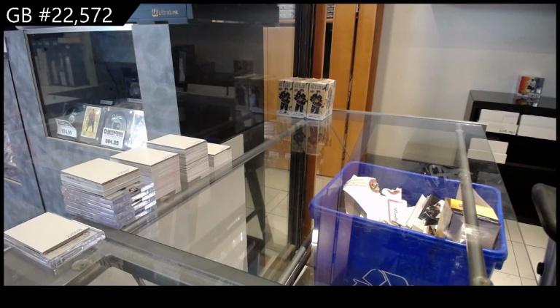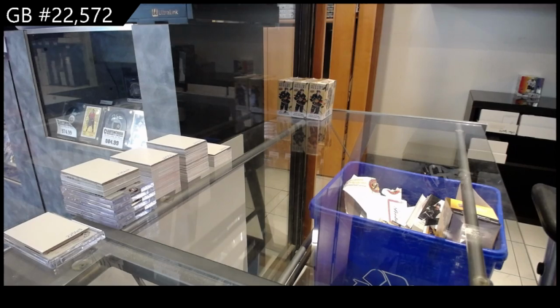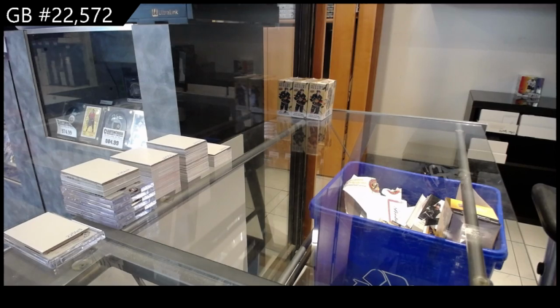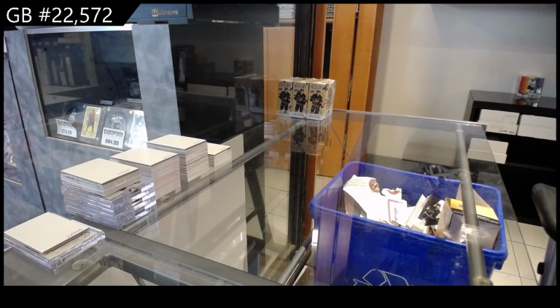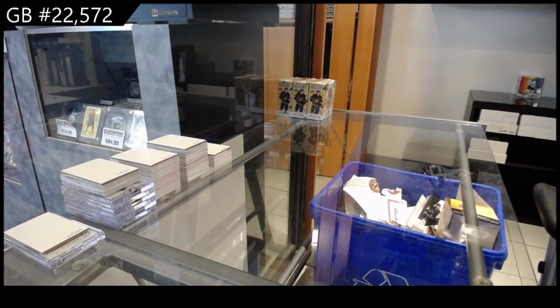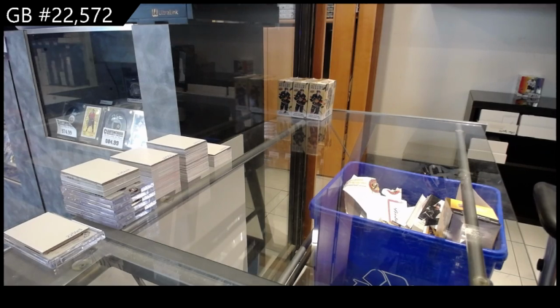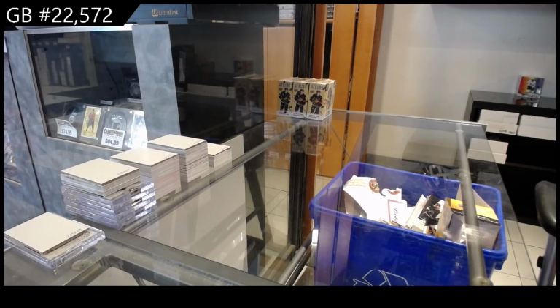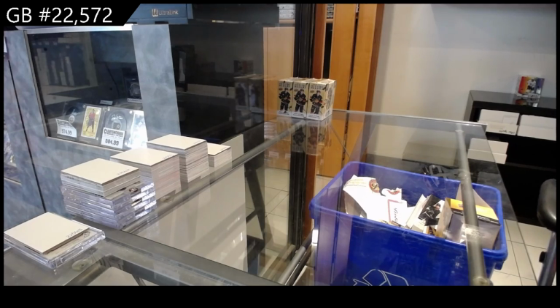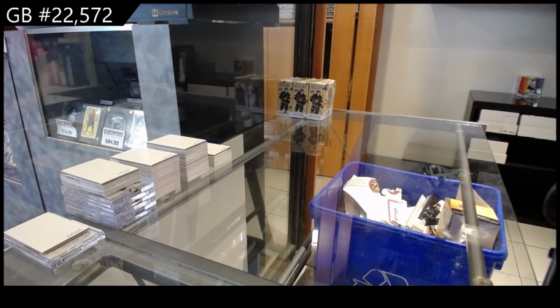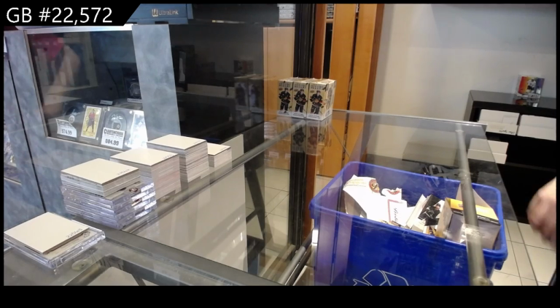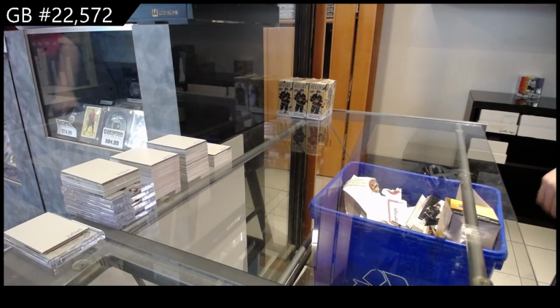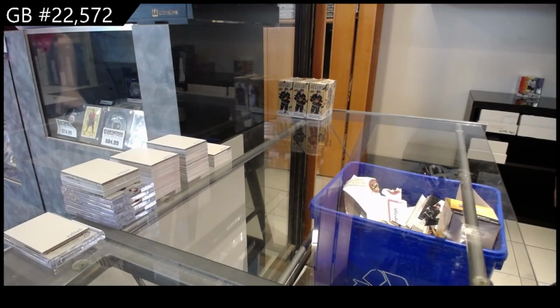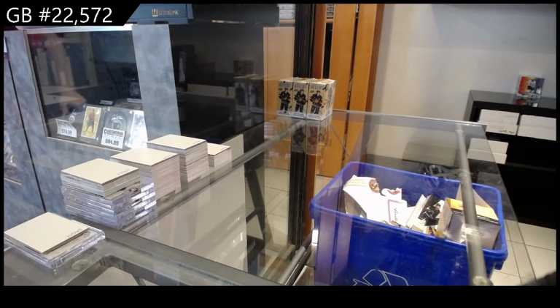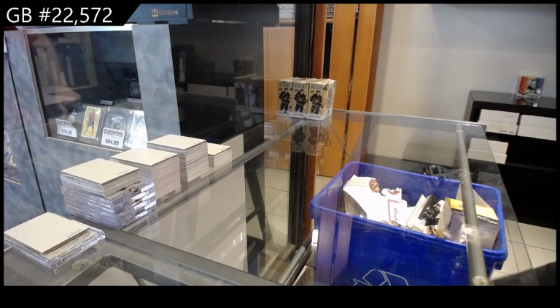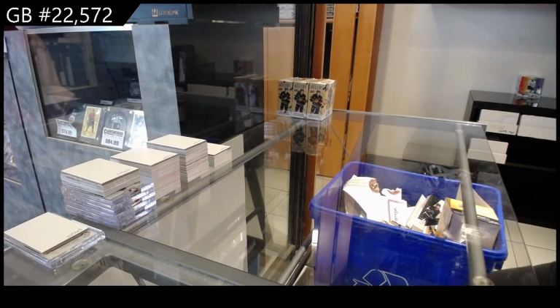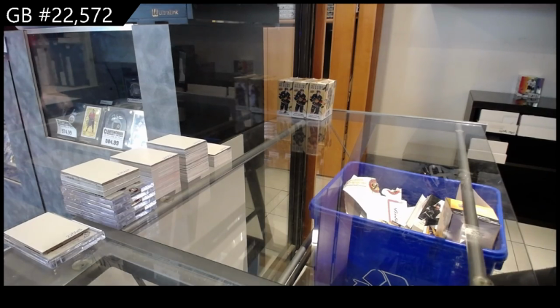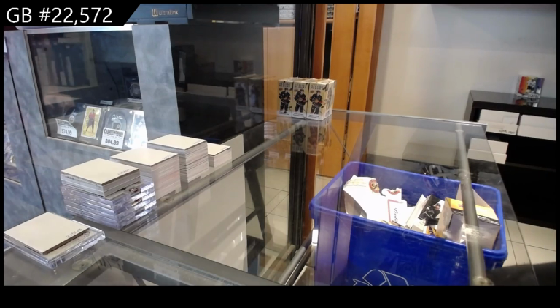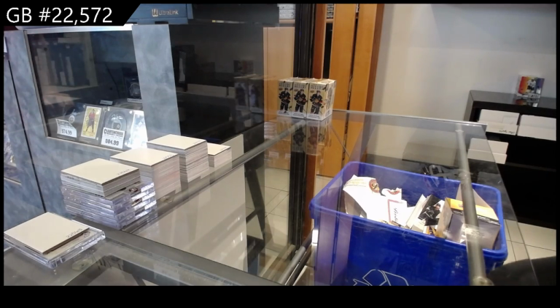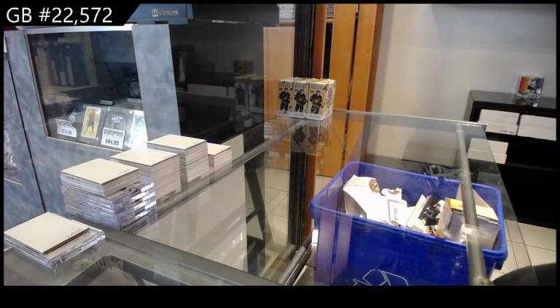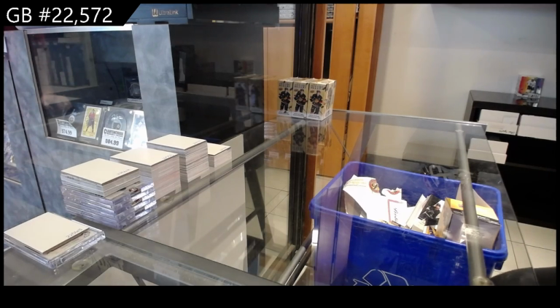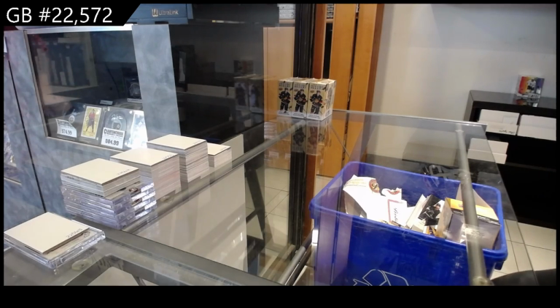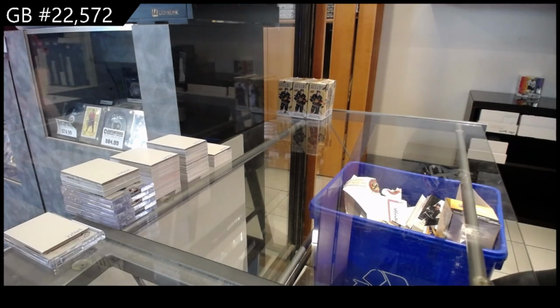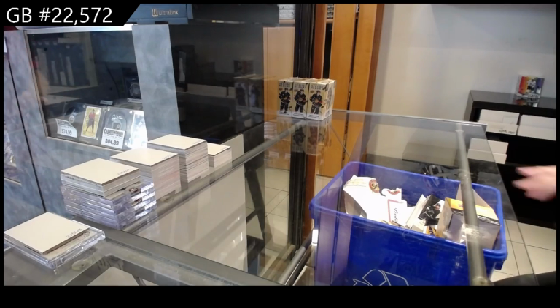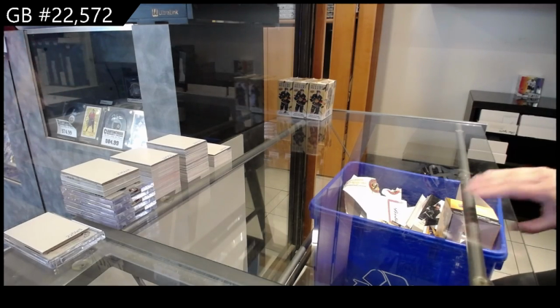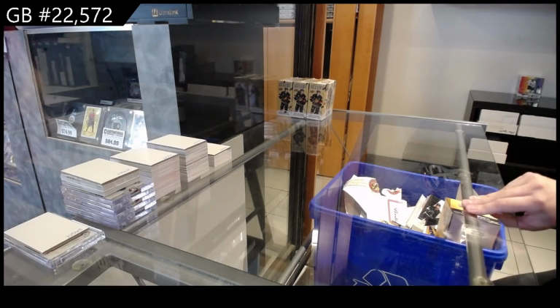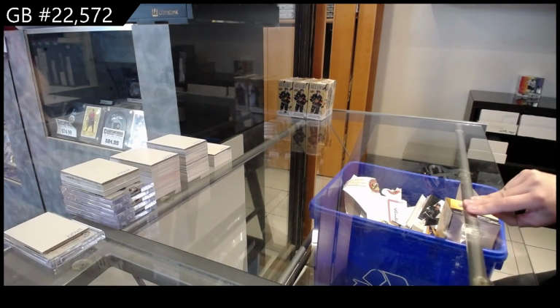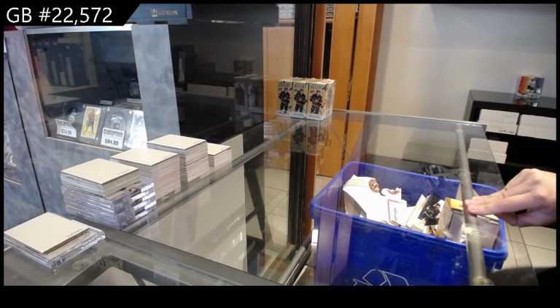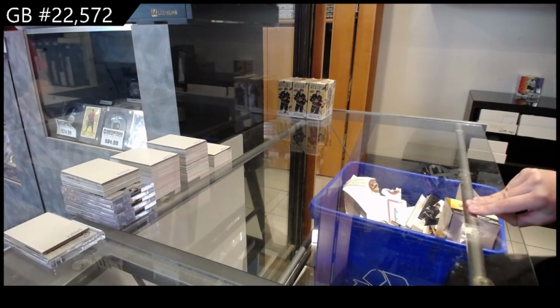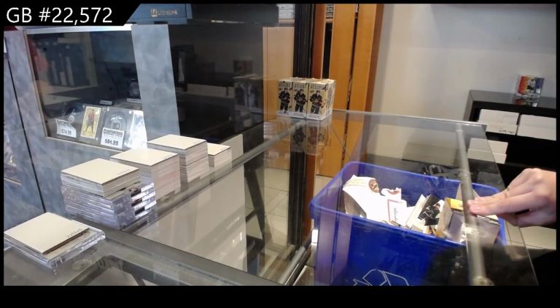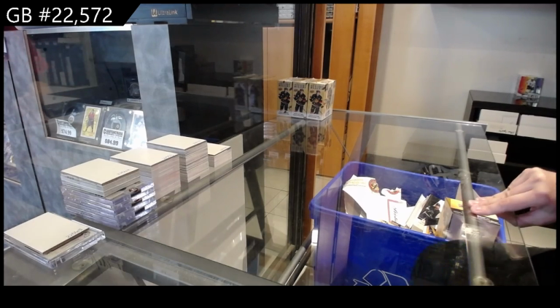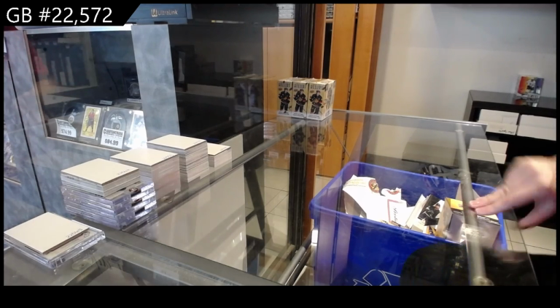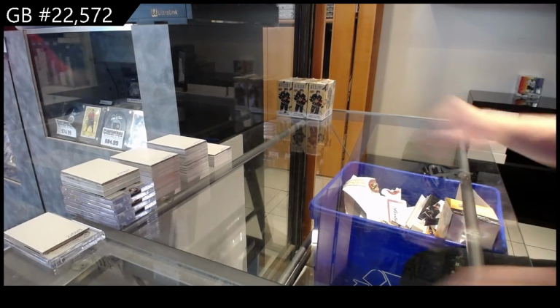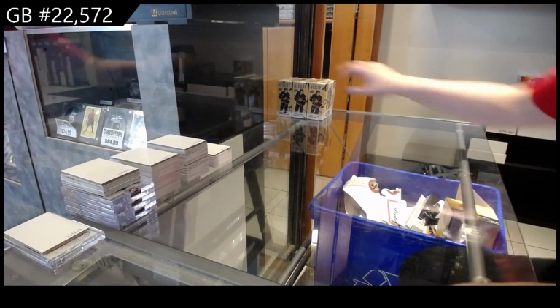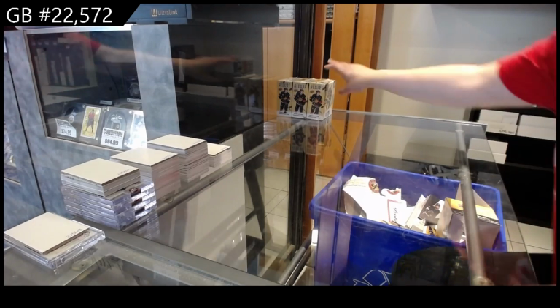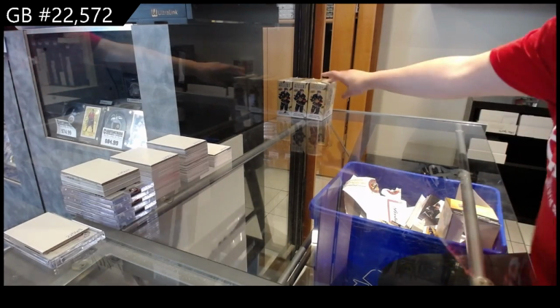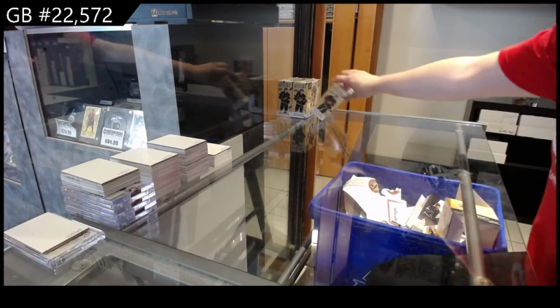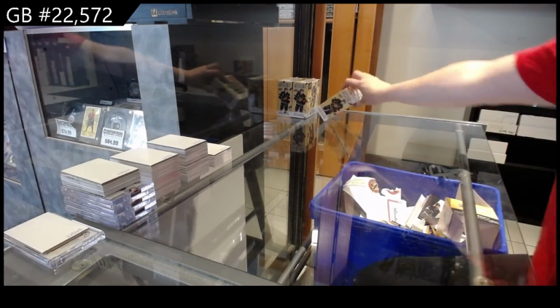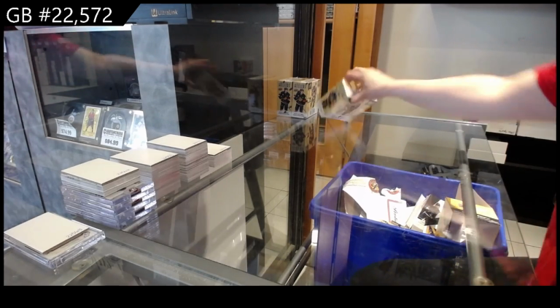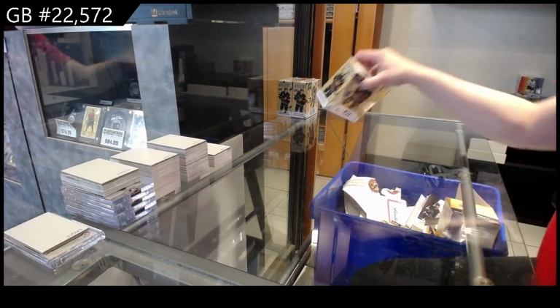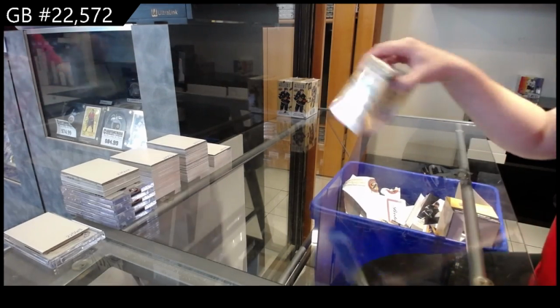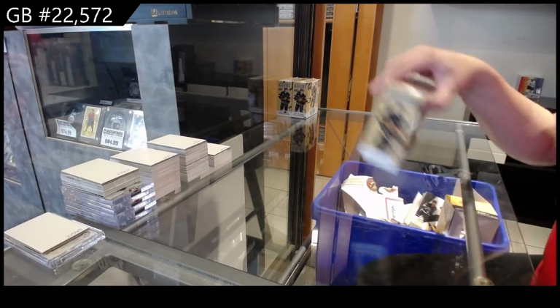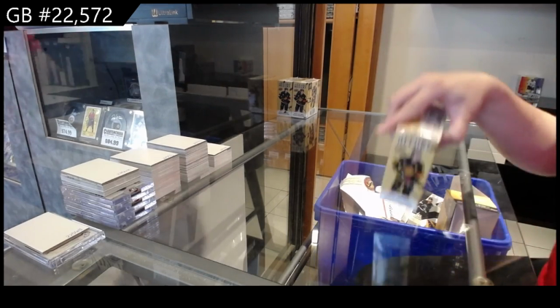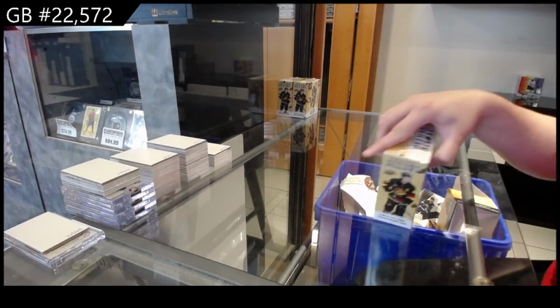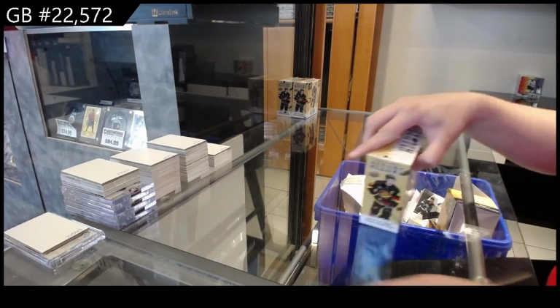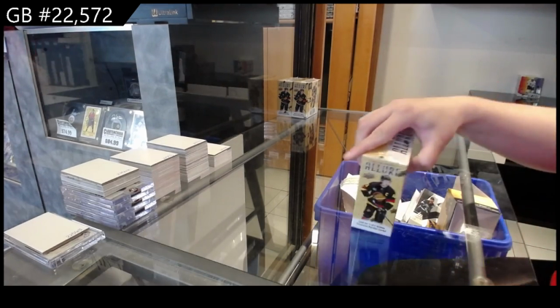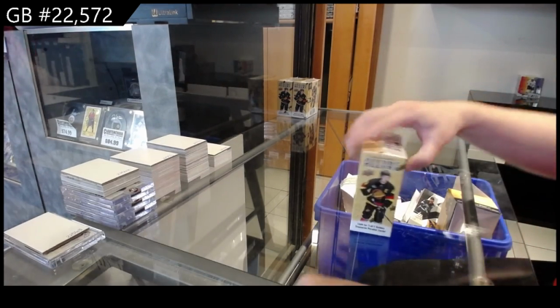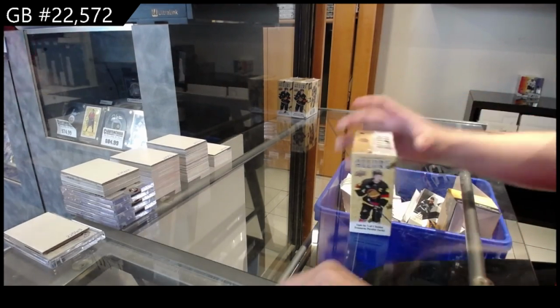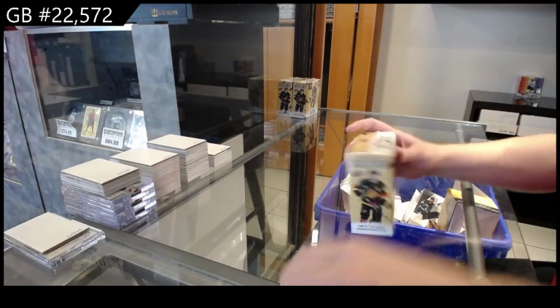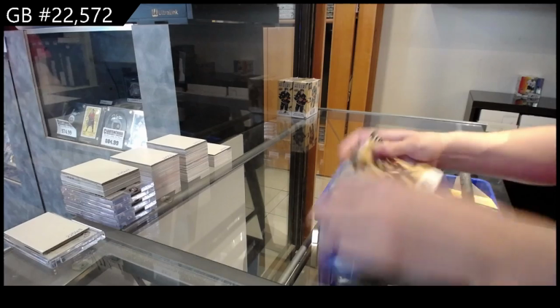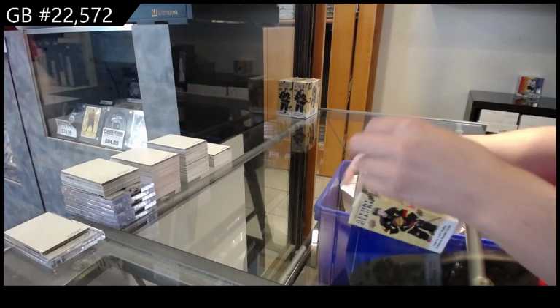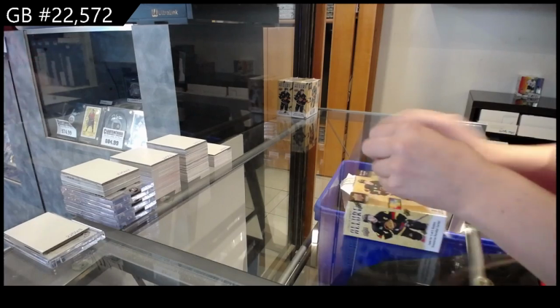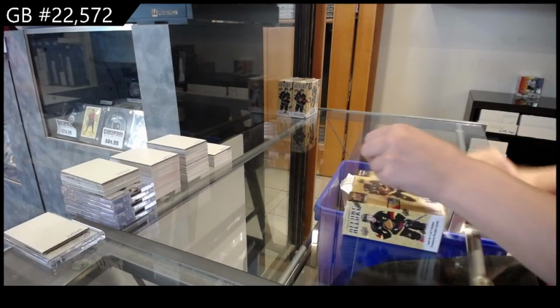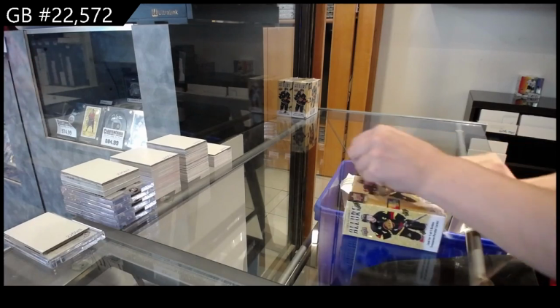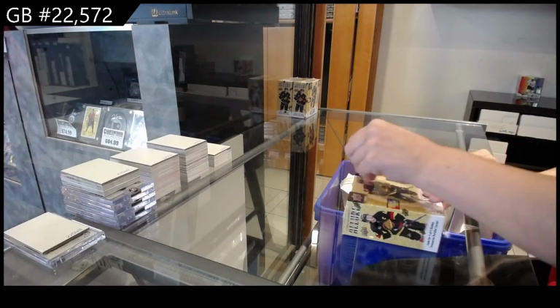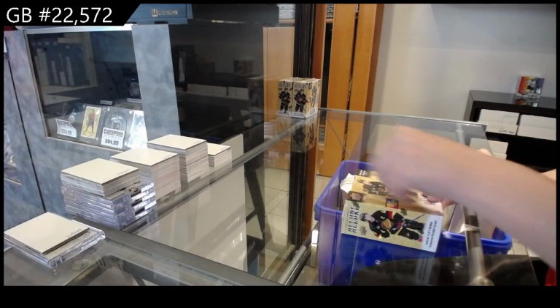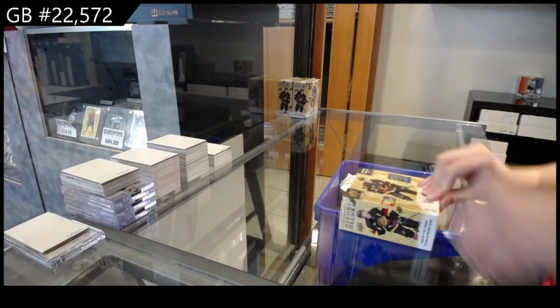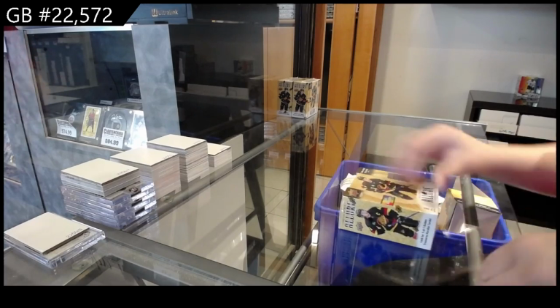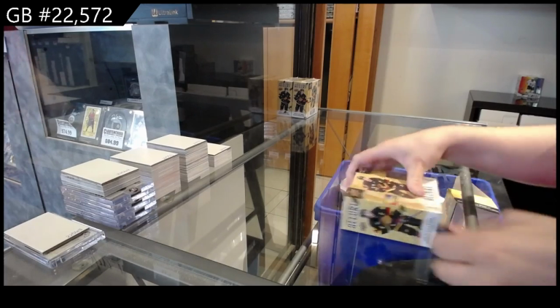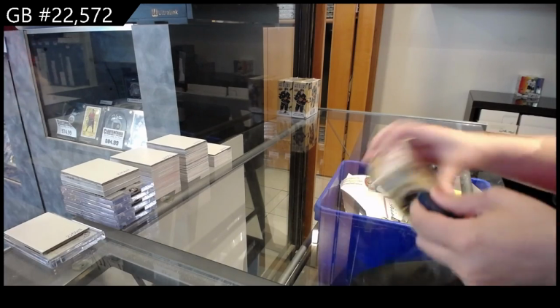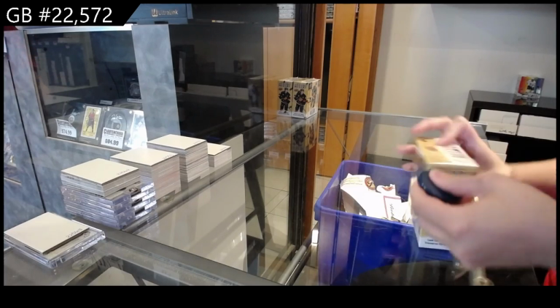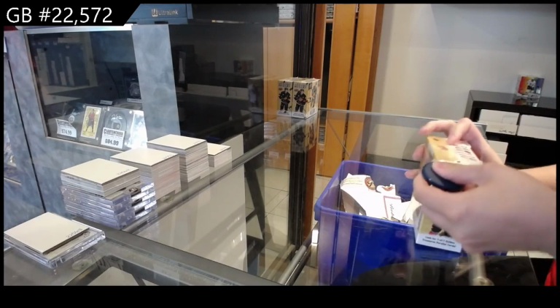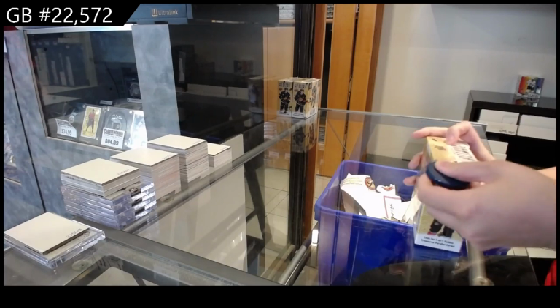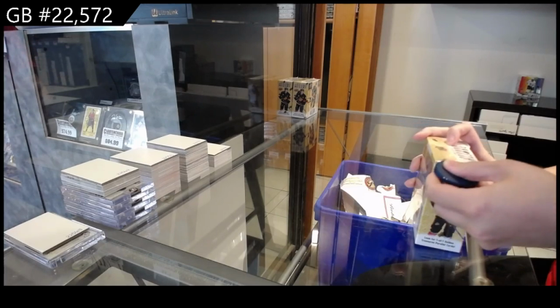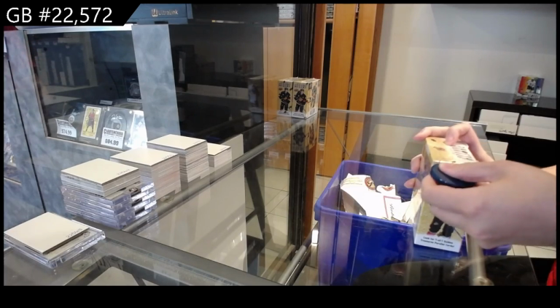Starting off C&C Group Break 22-5-72, we have the 3-box break of 23-24 Upper Deck Allure.